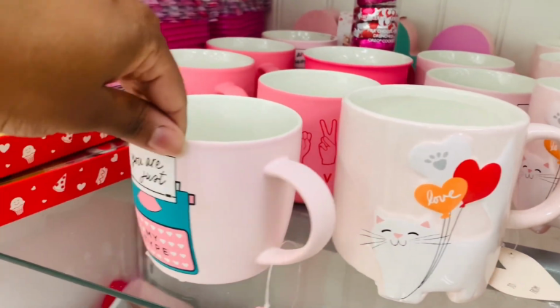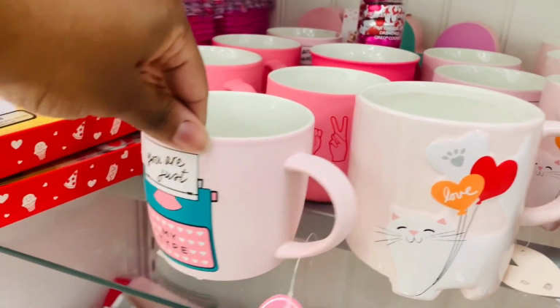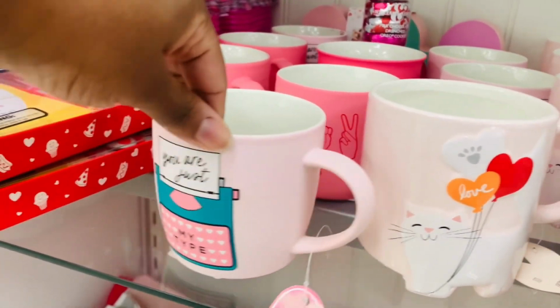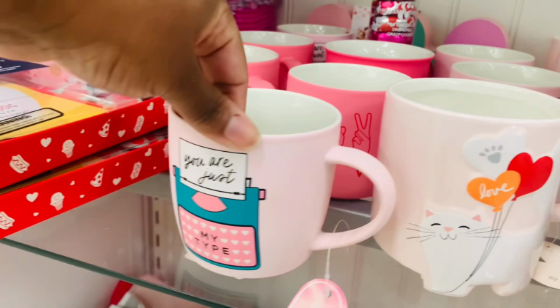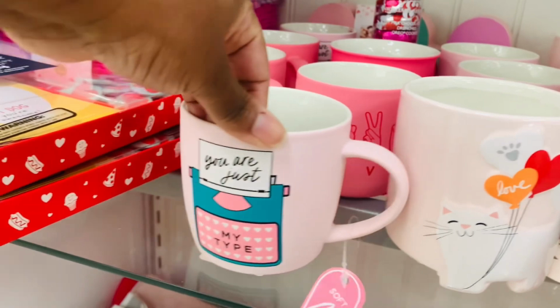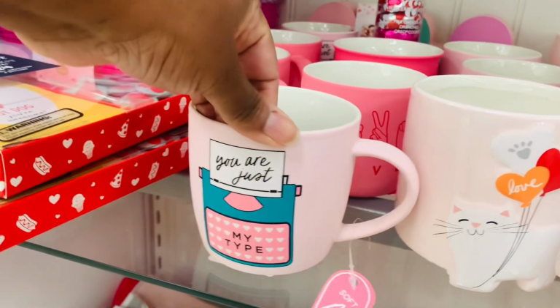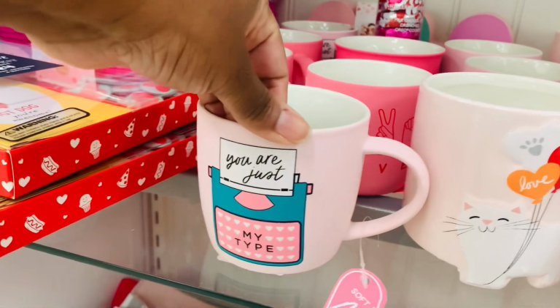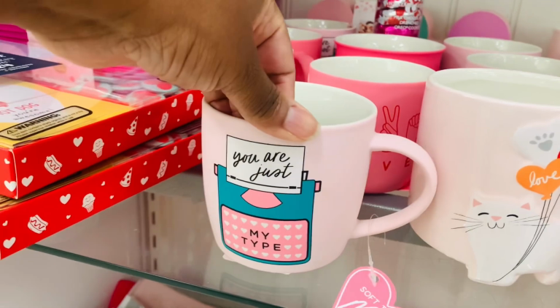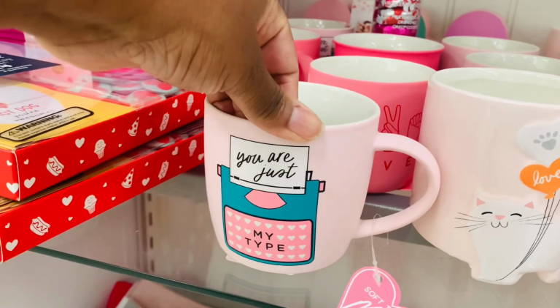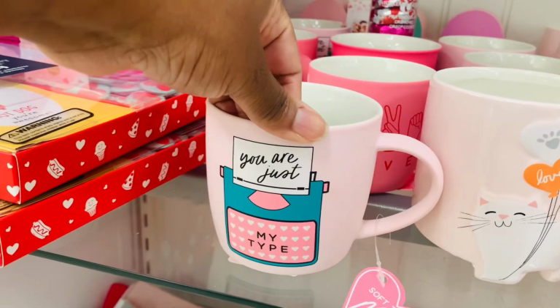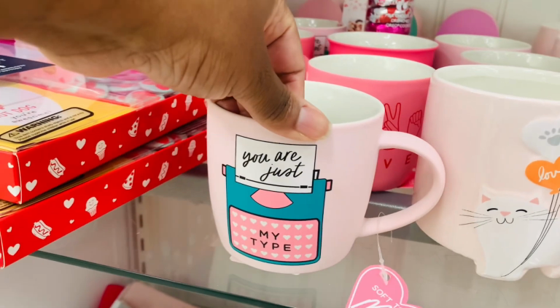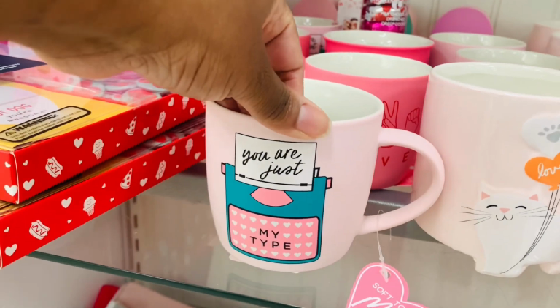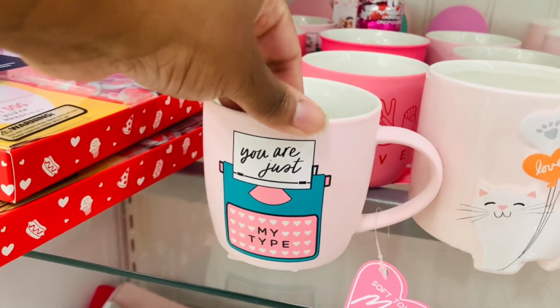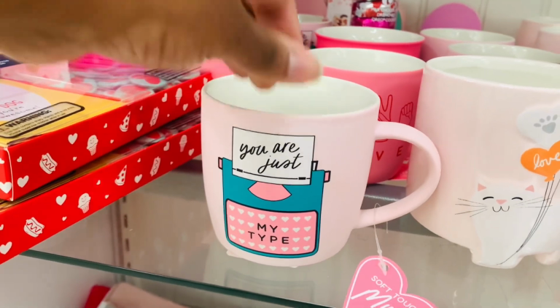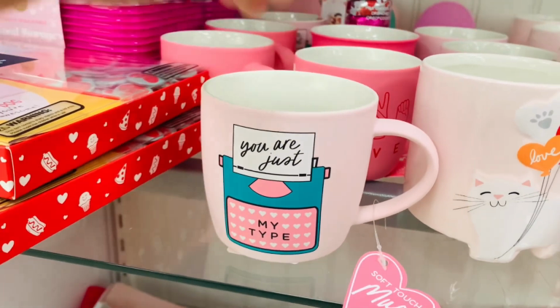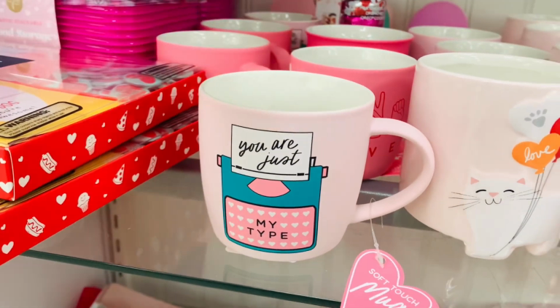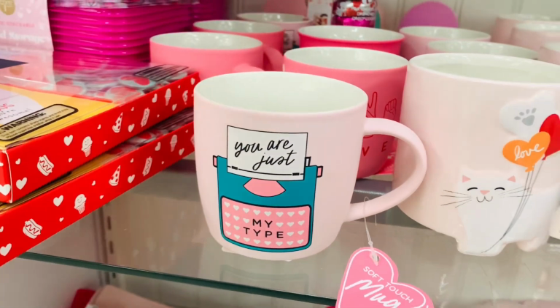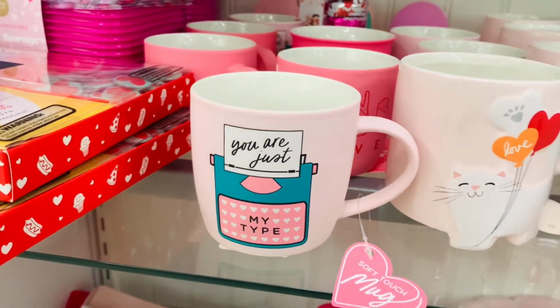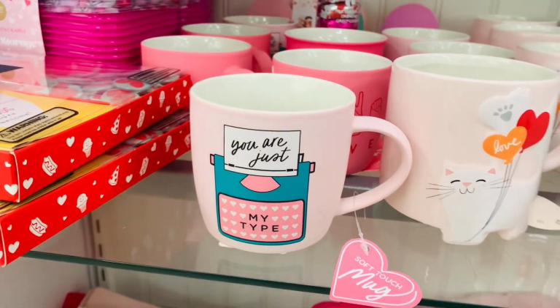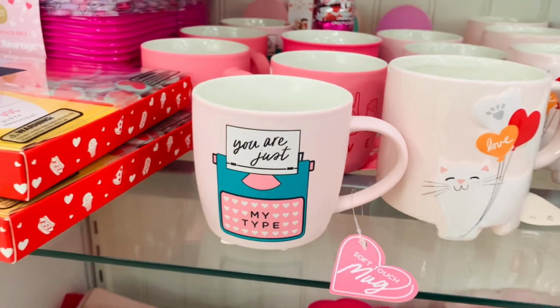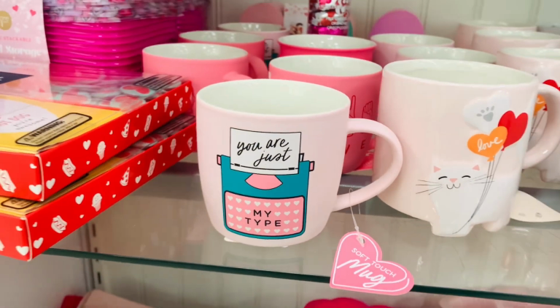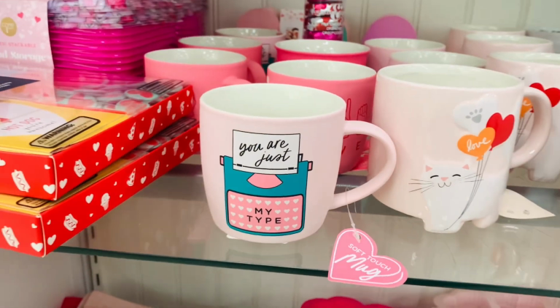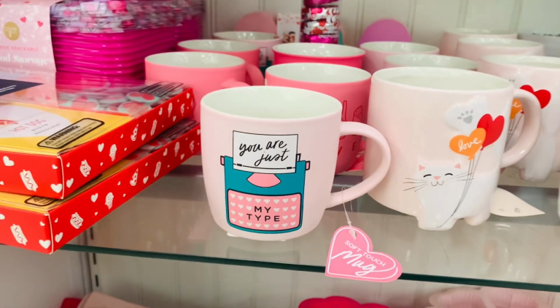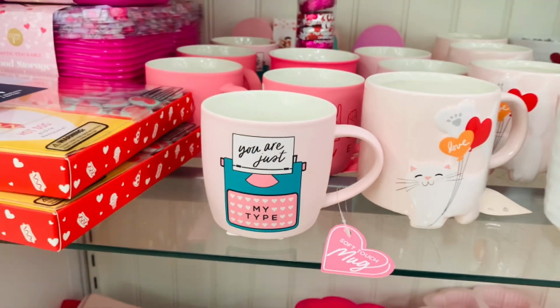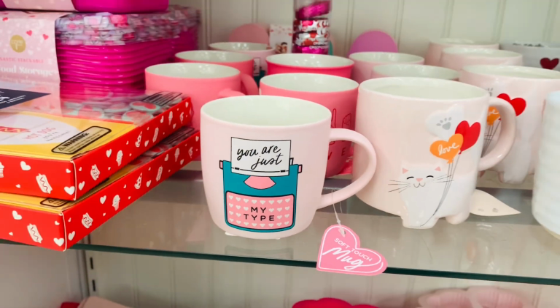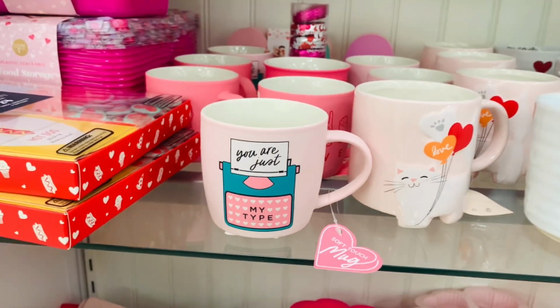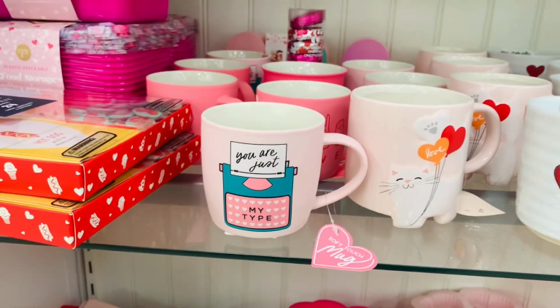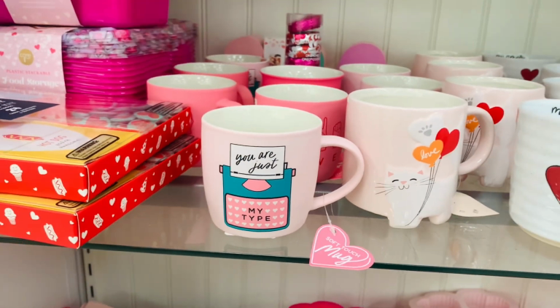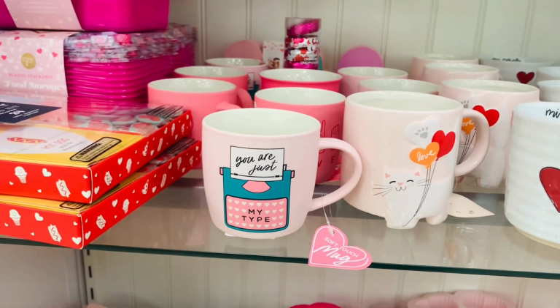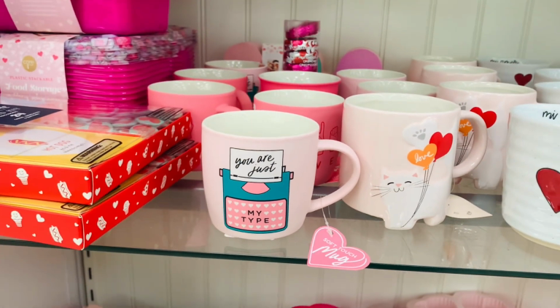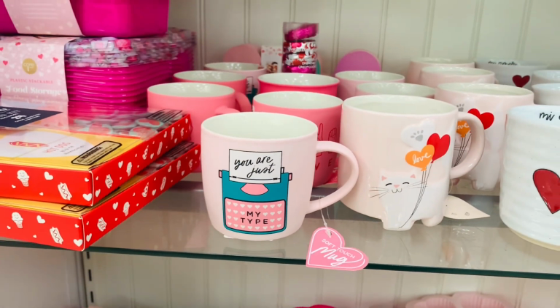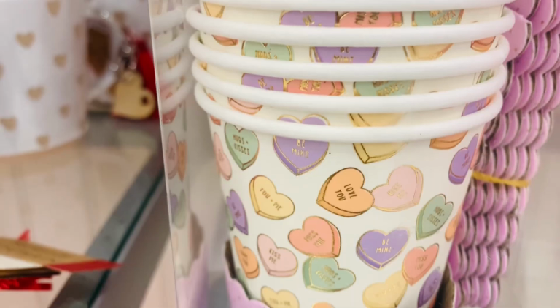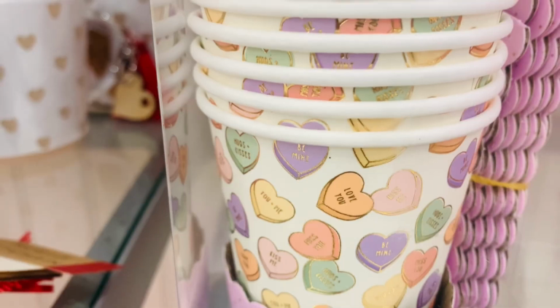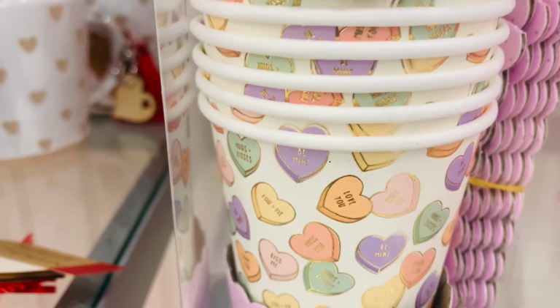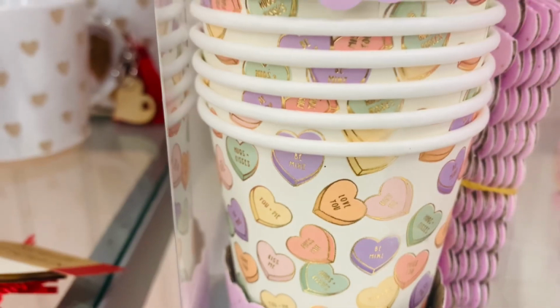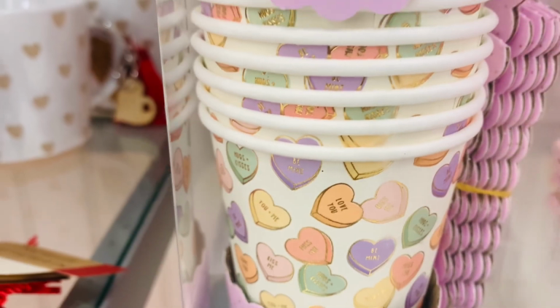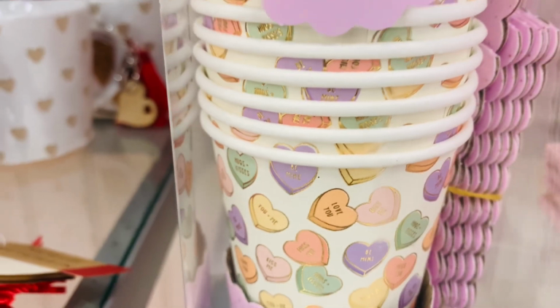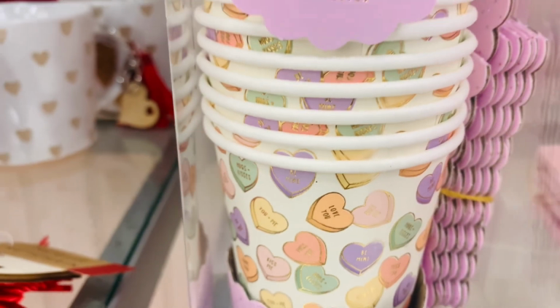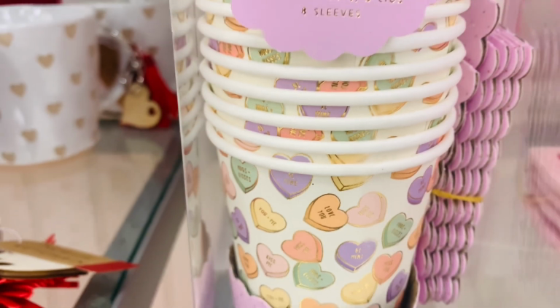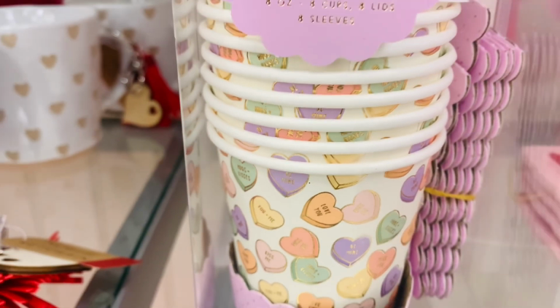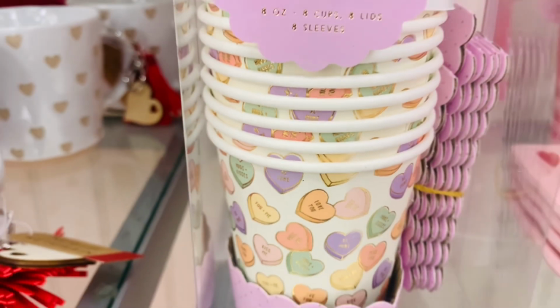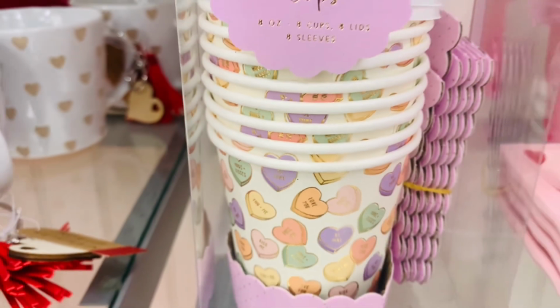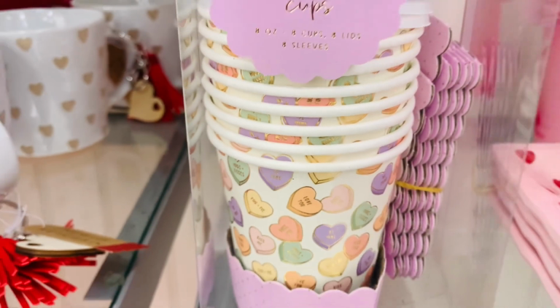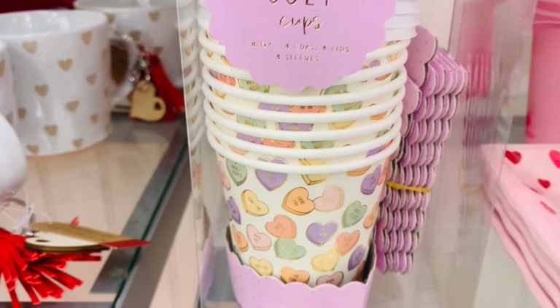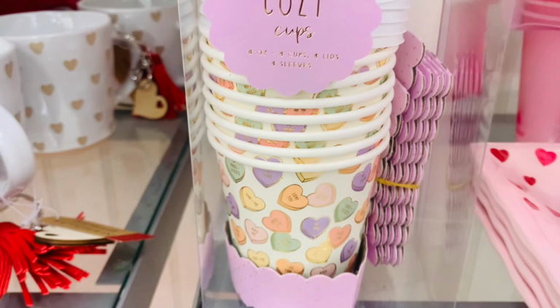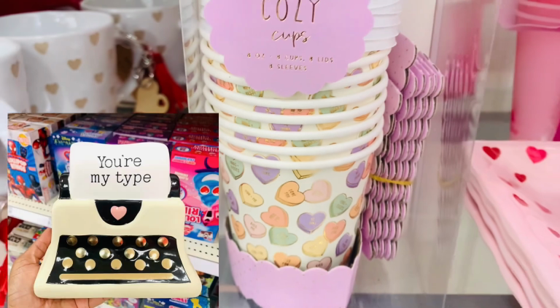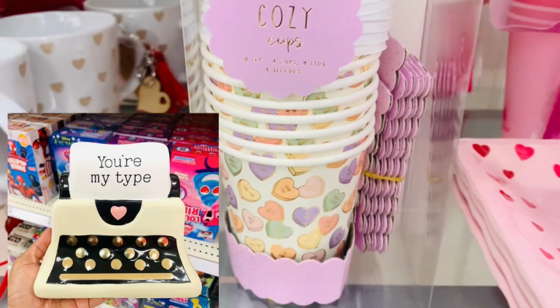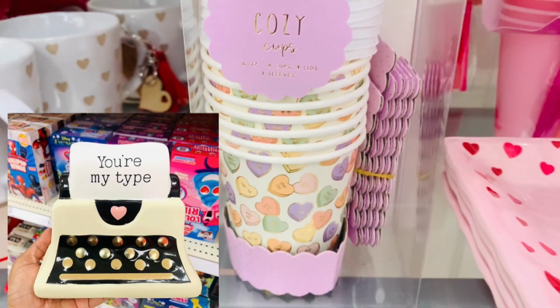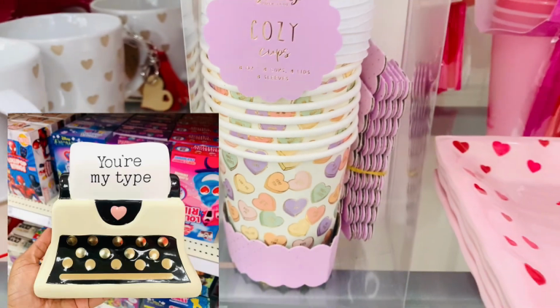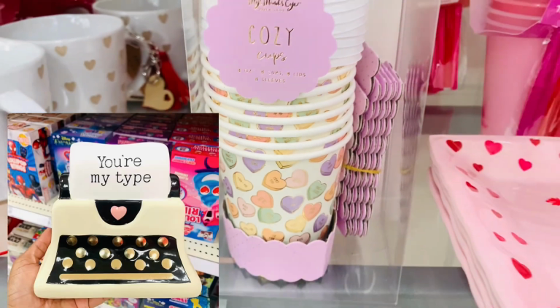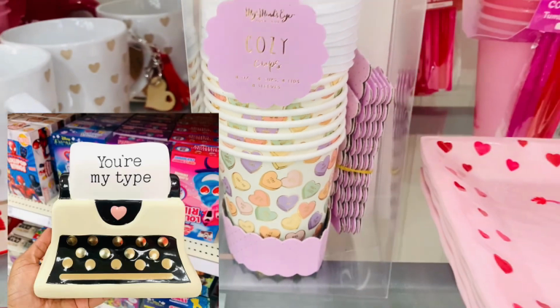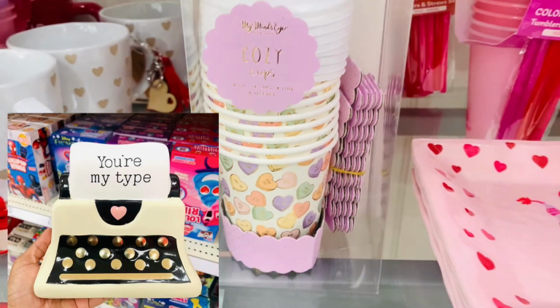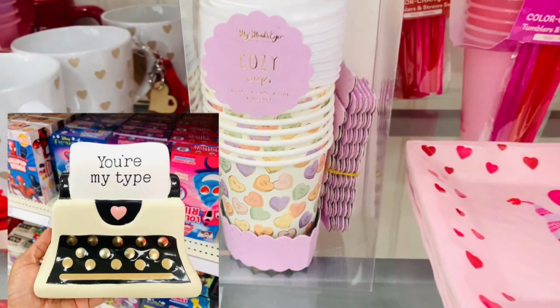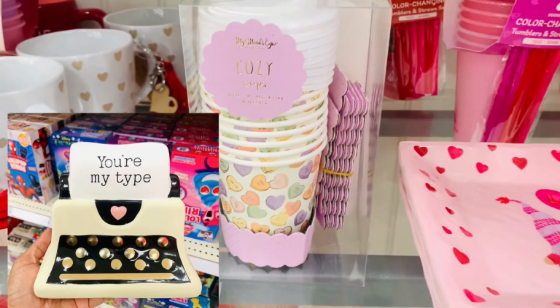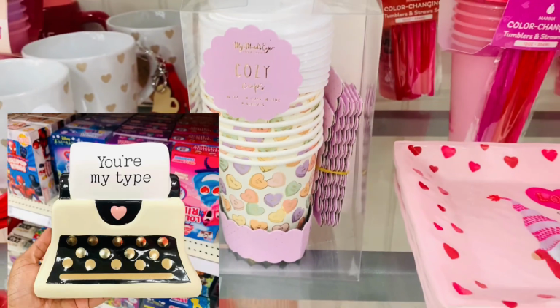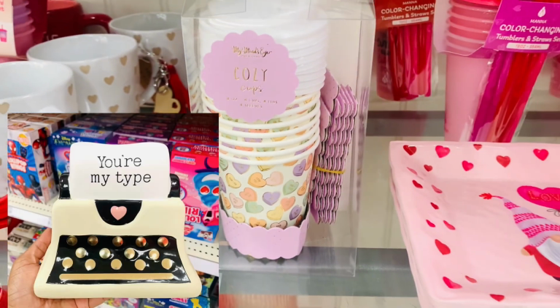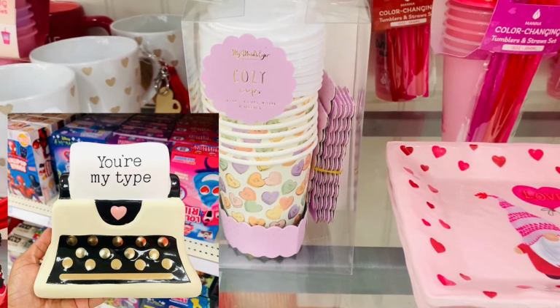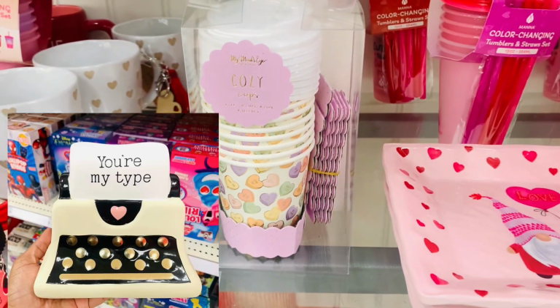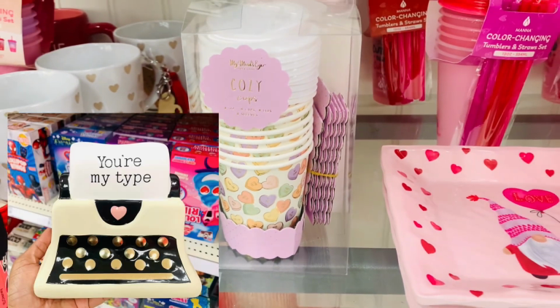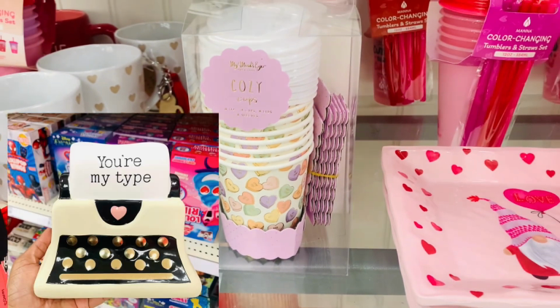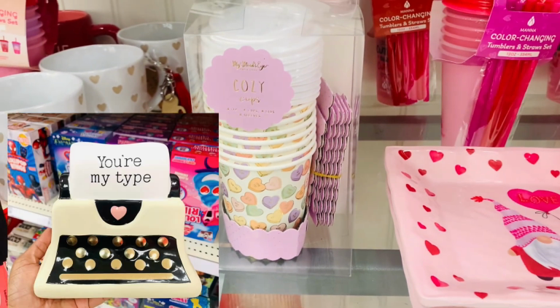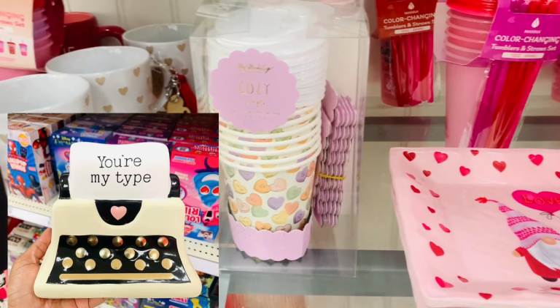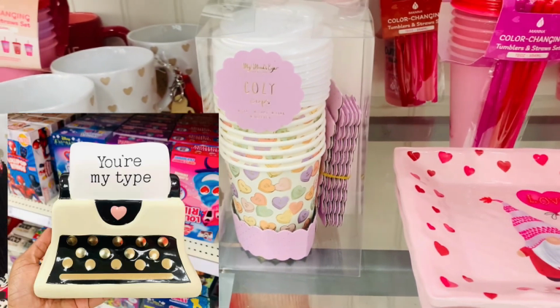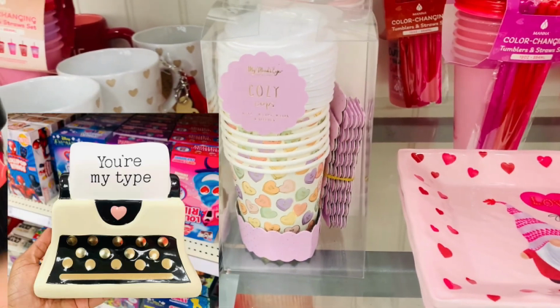You're my type. I know that is adorable and would look so cute with that Target typewriter. Very cute.